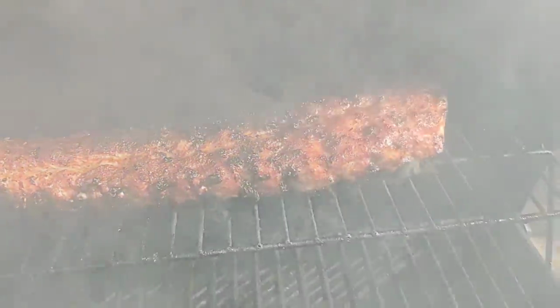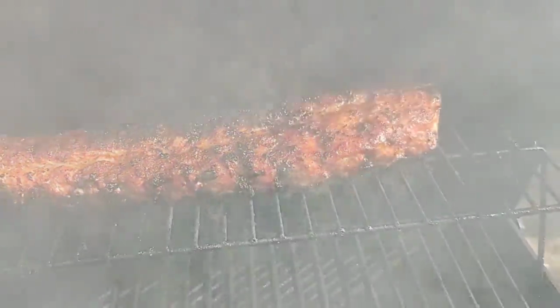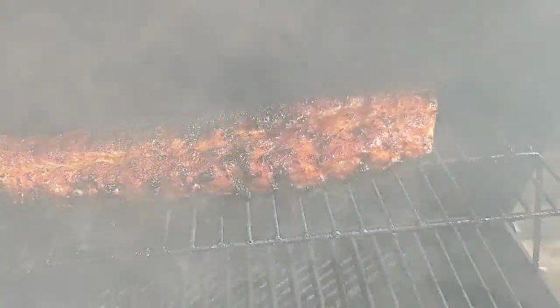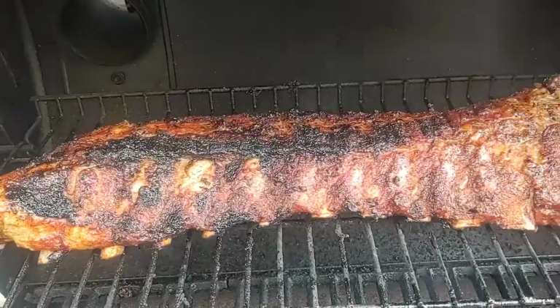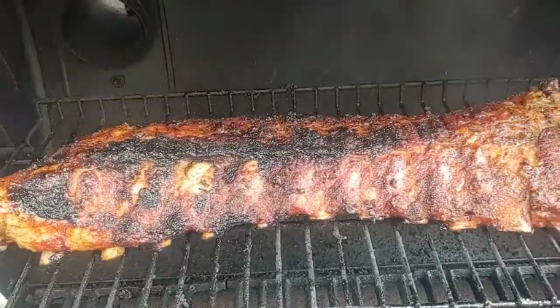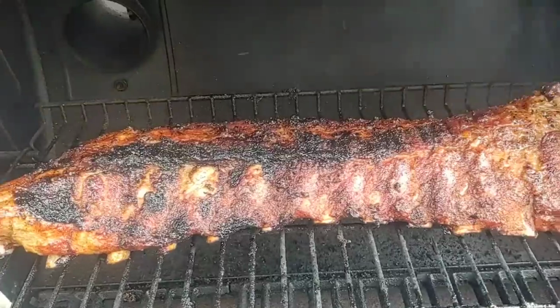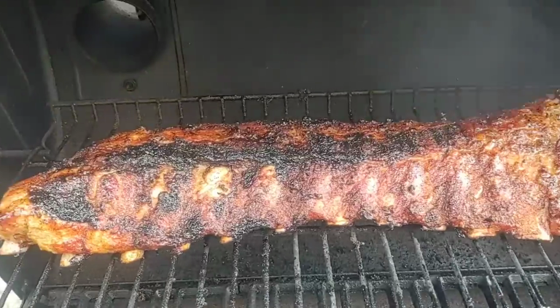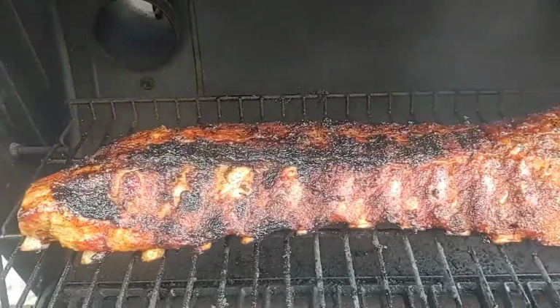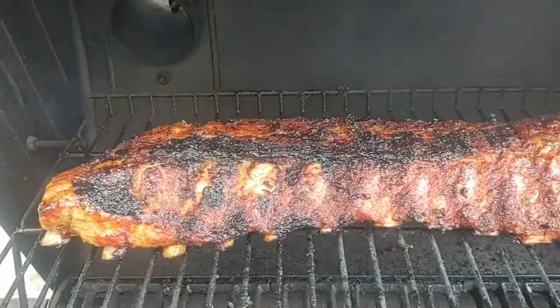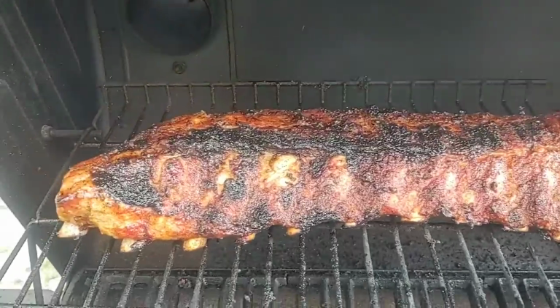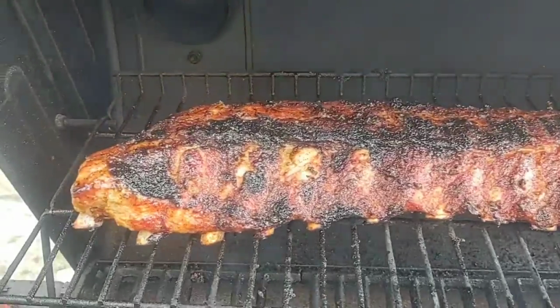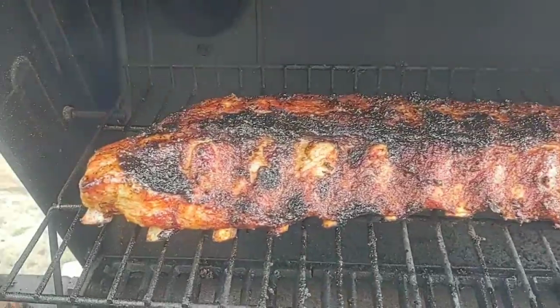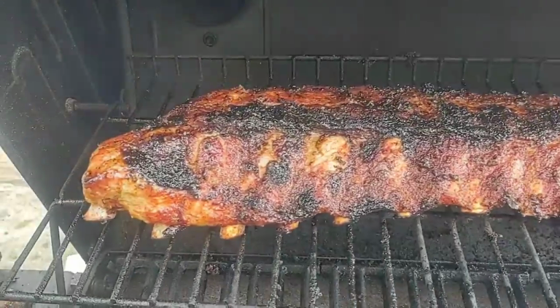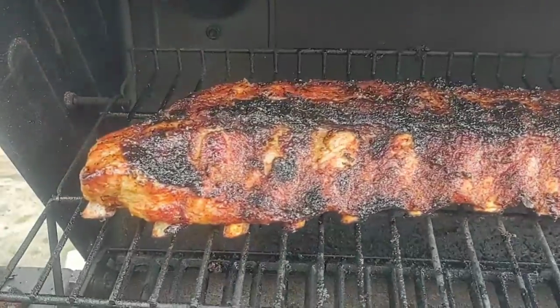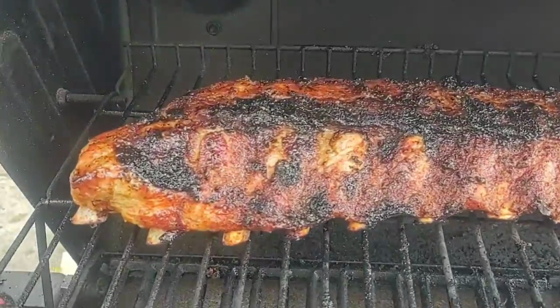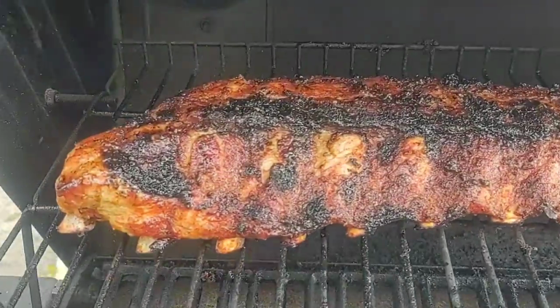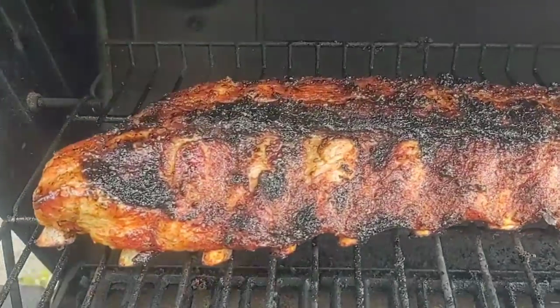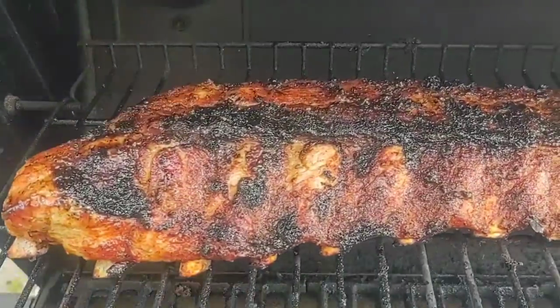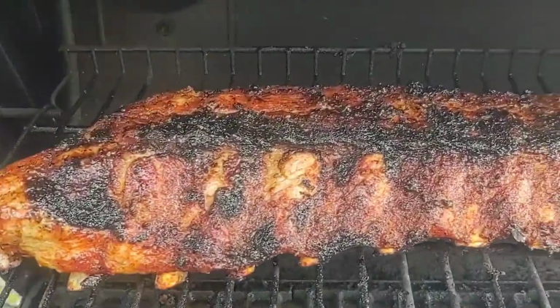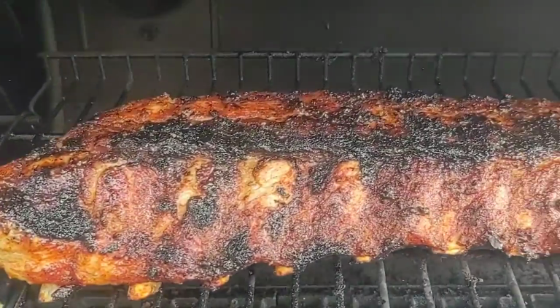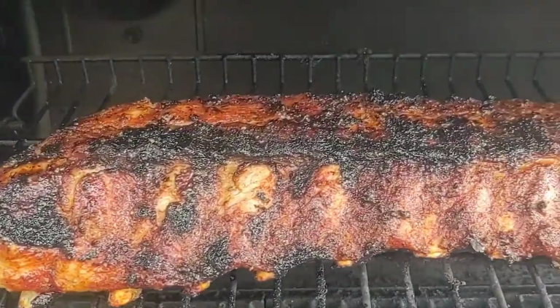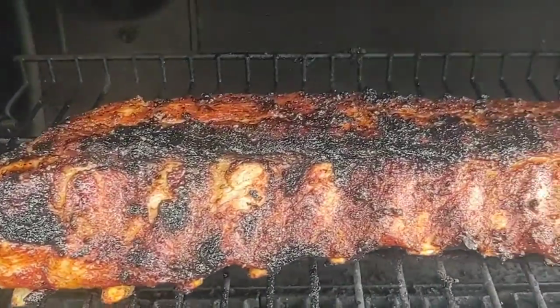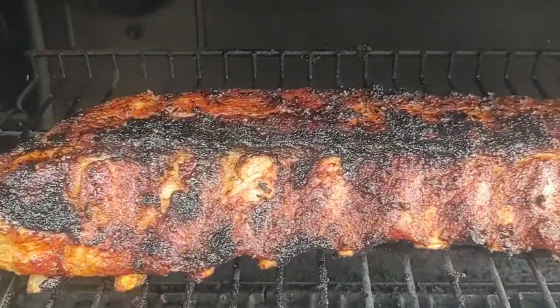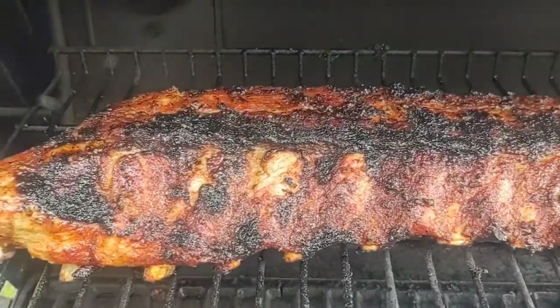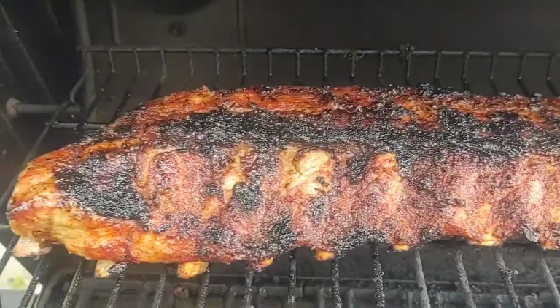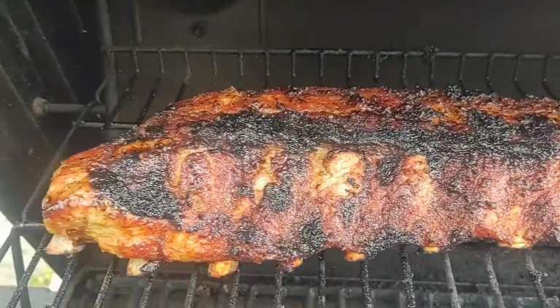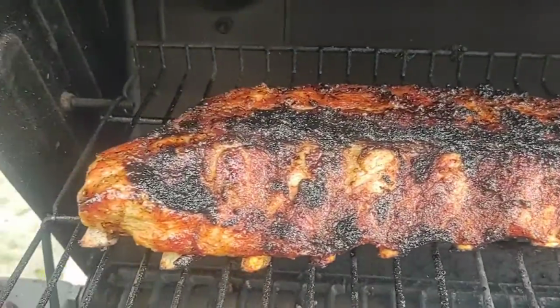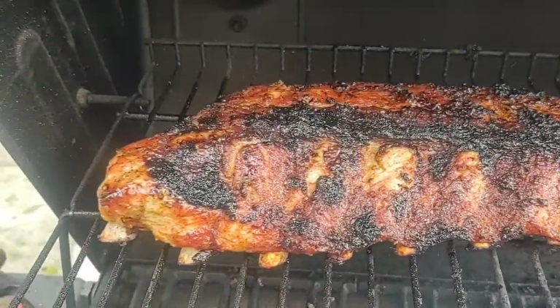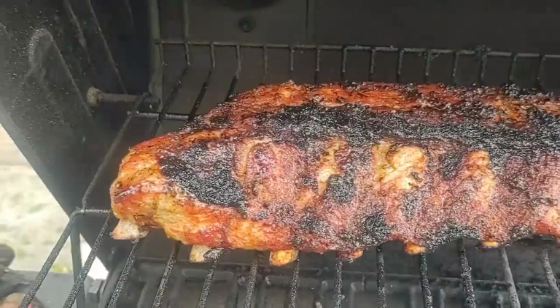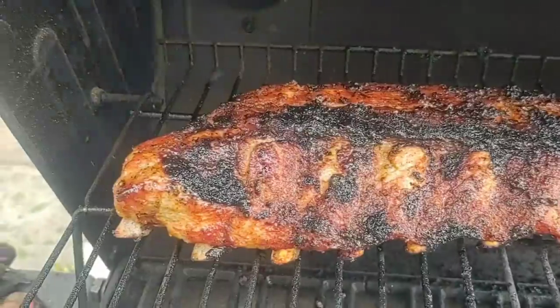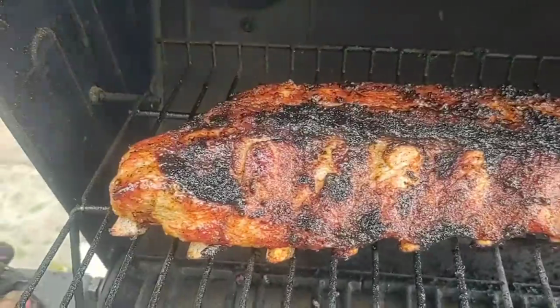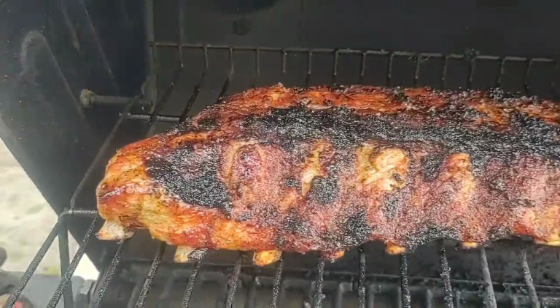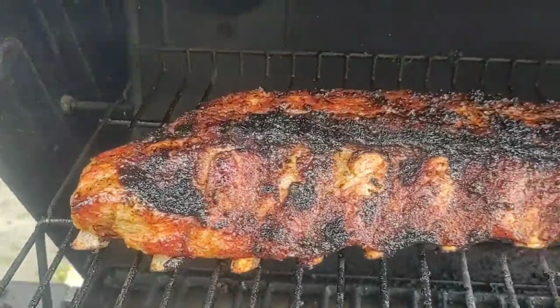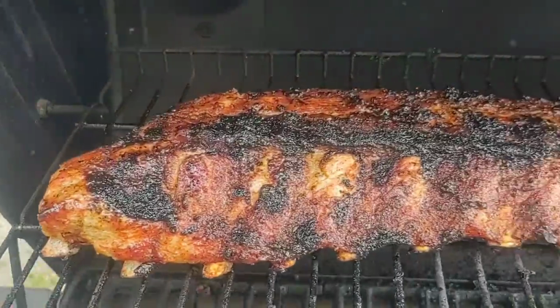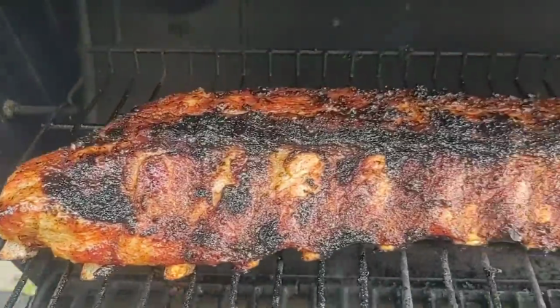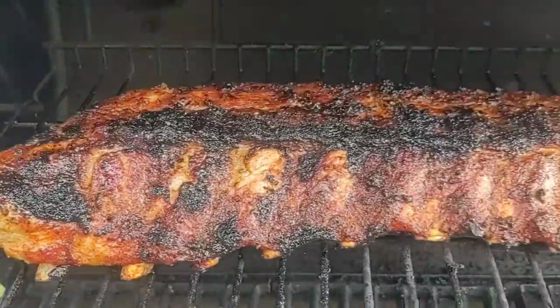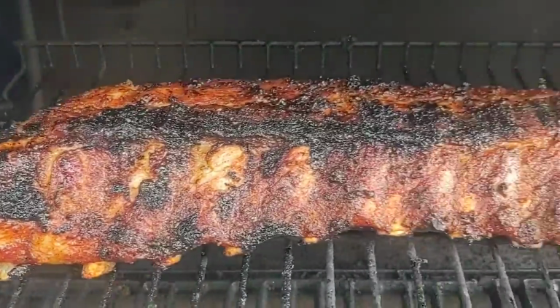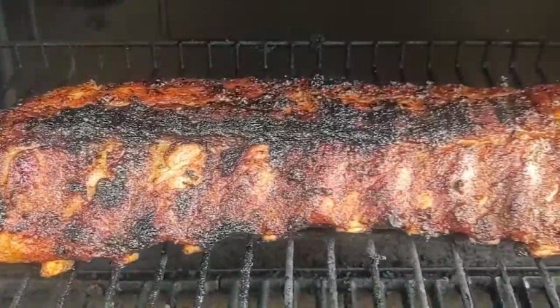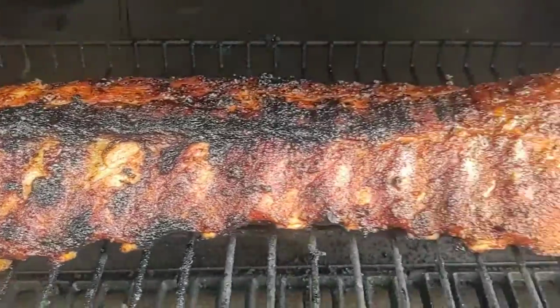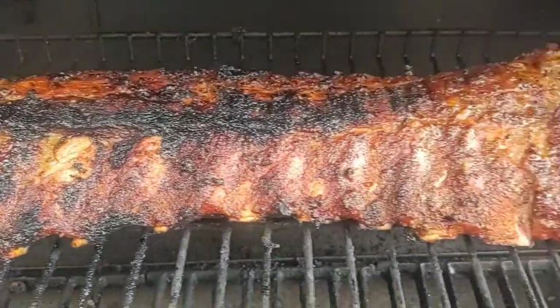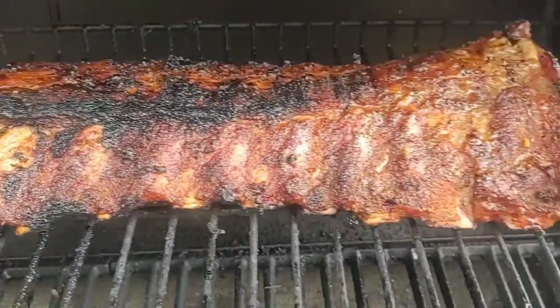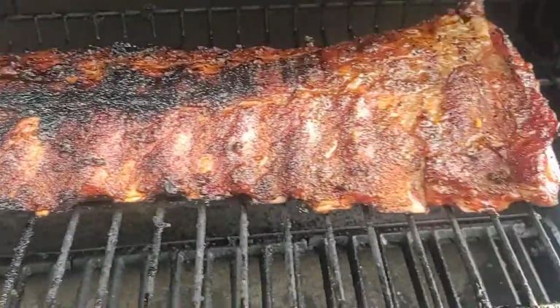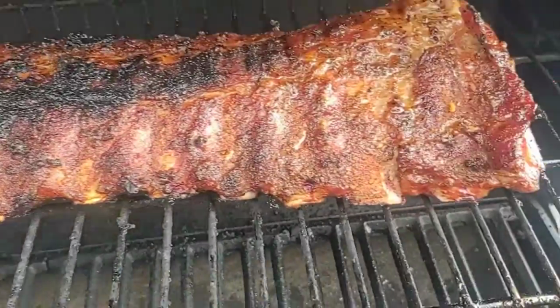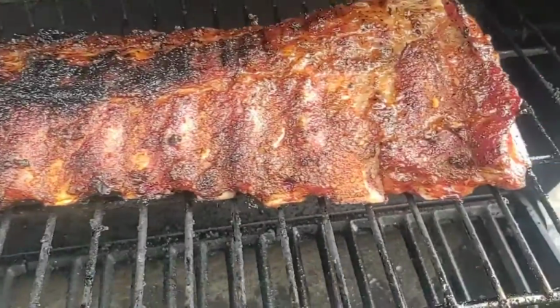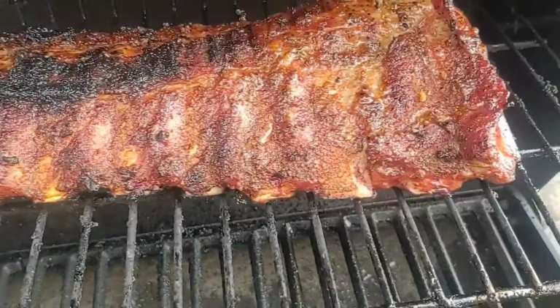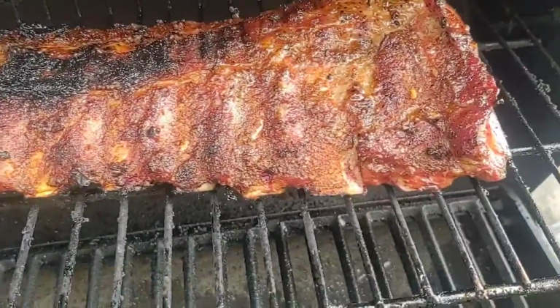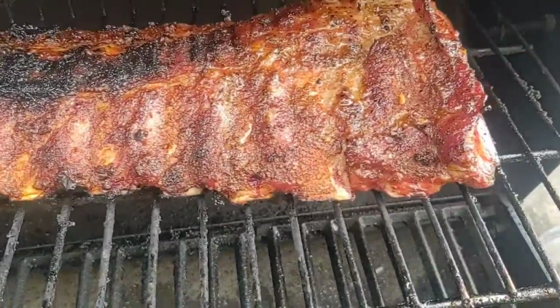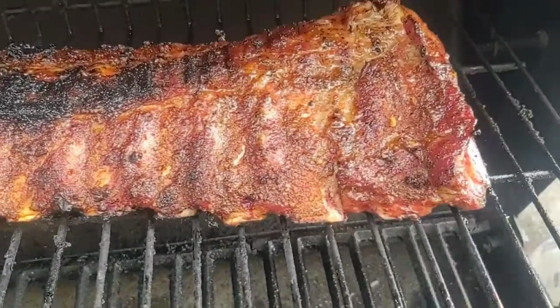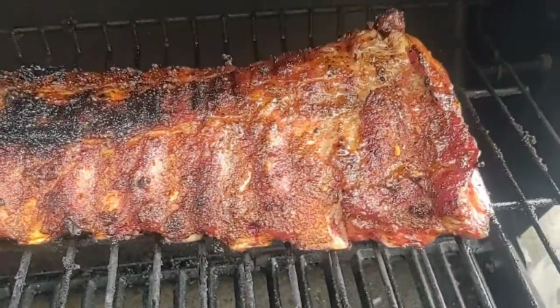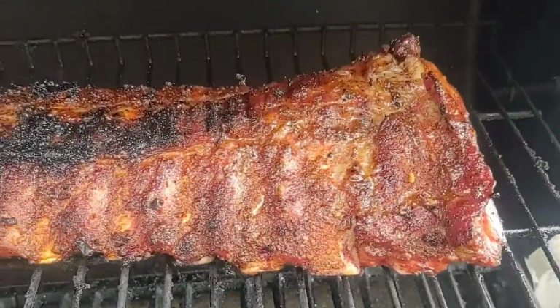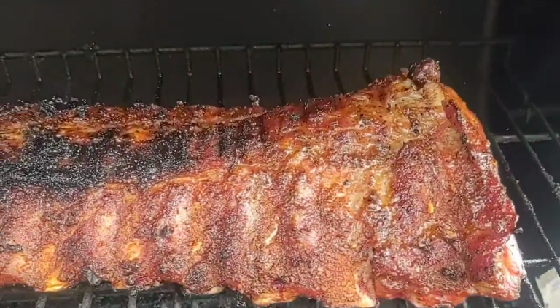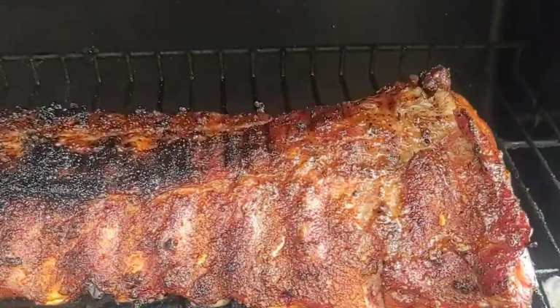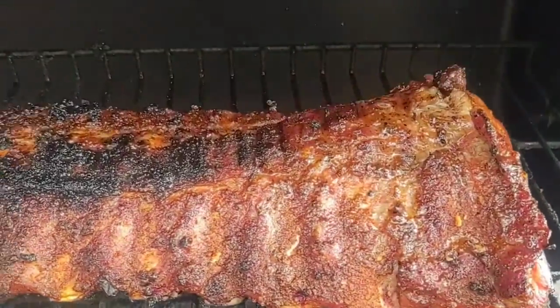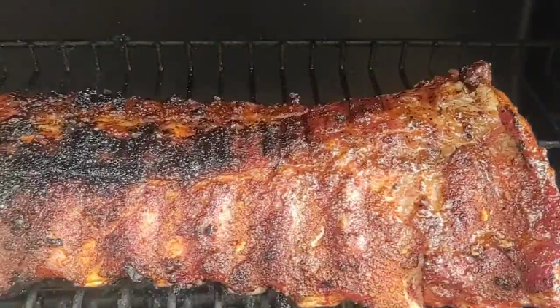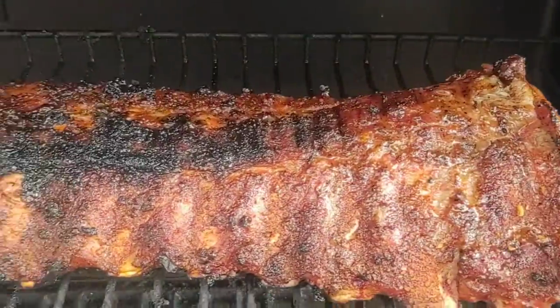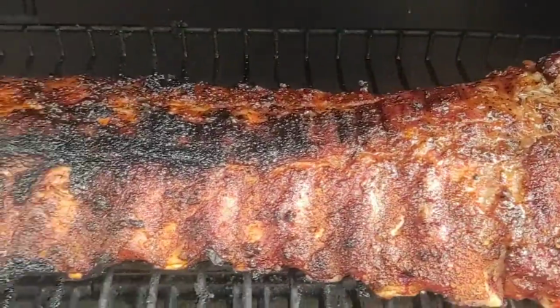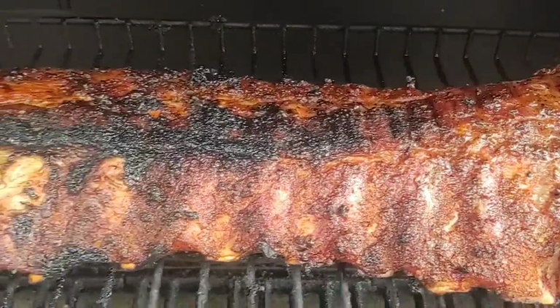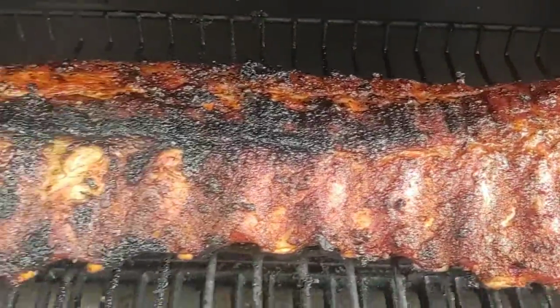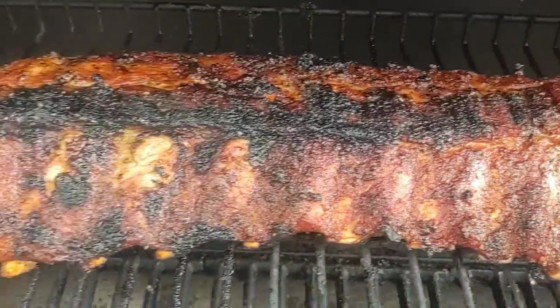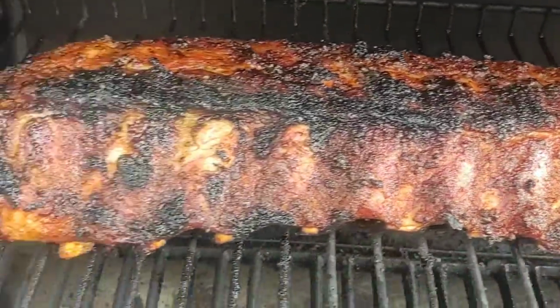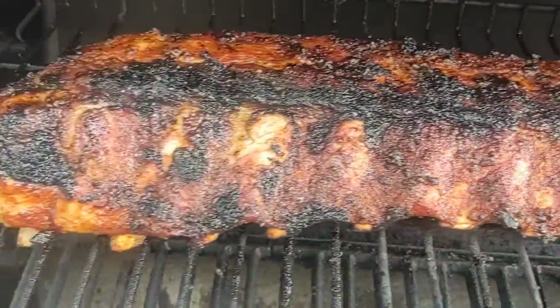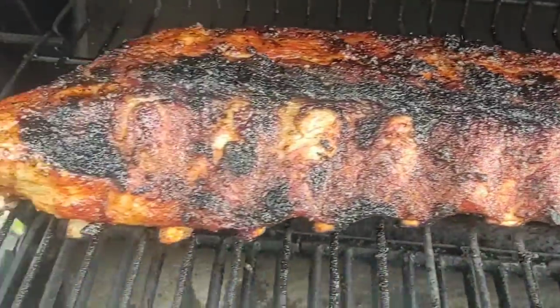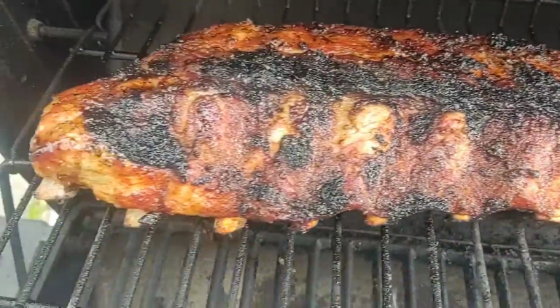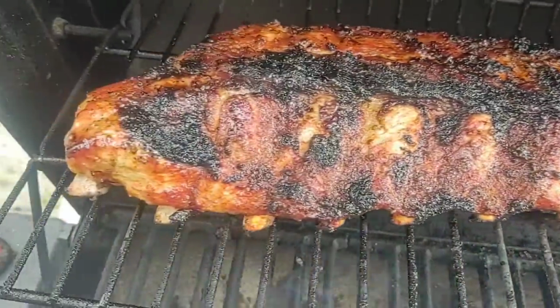There we have it folks — ribs in less than an hour. Look how delicious!